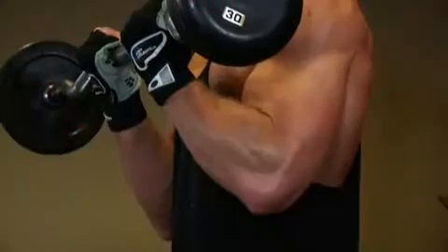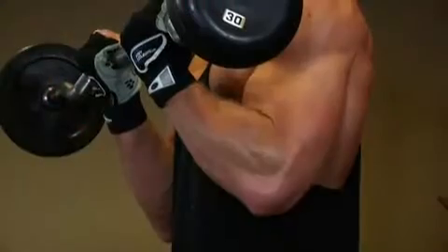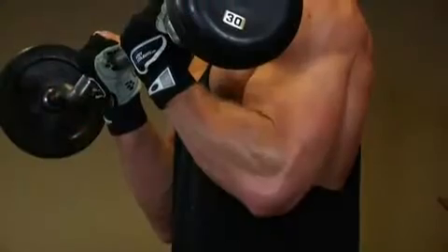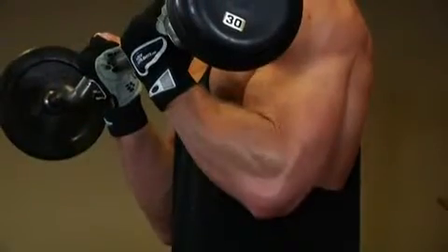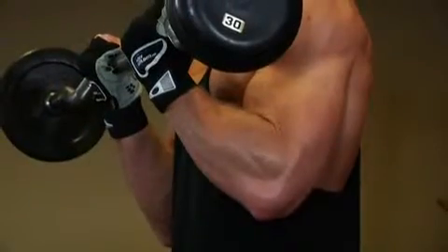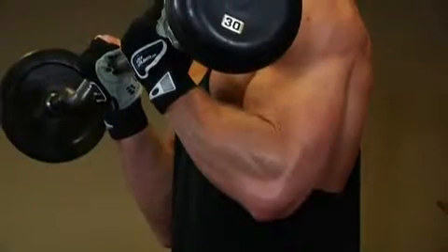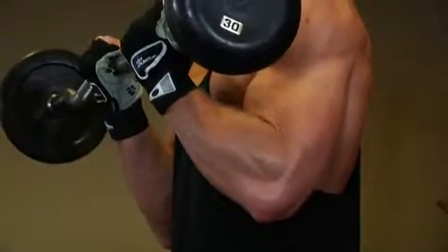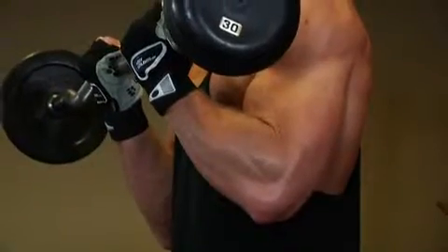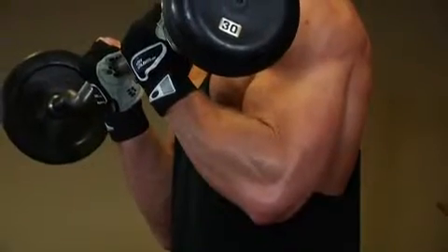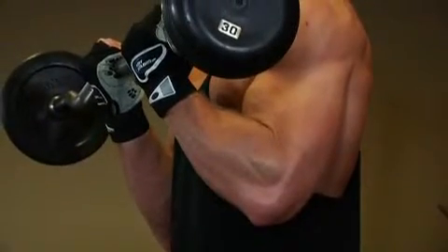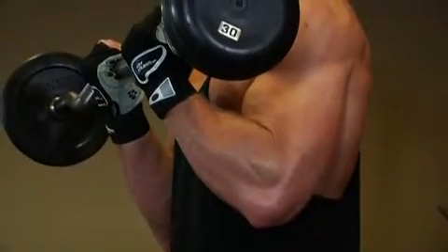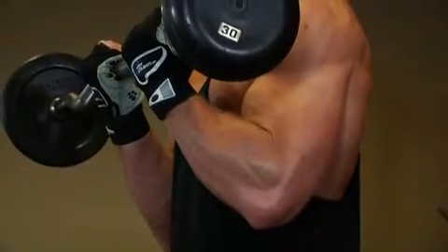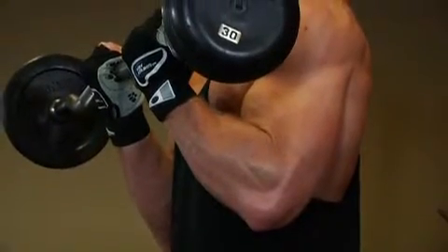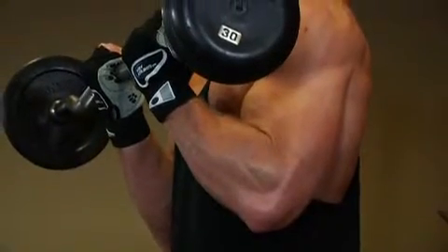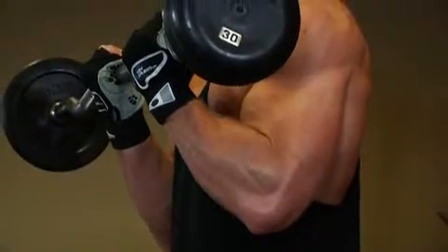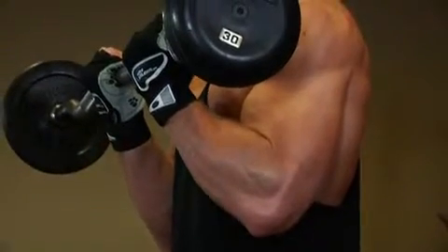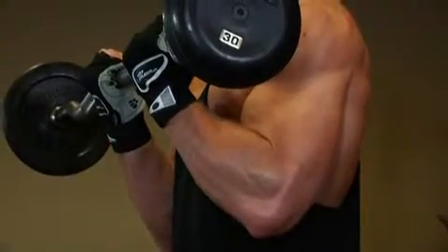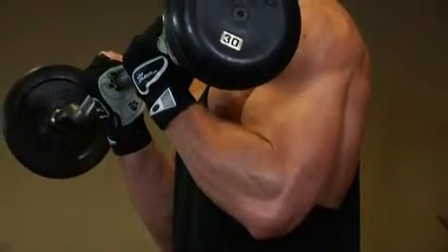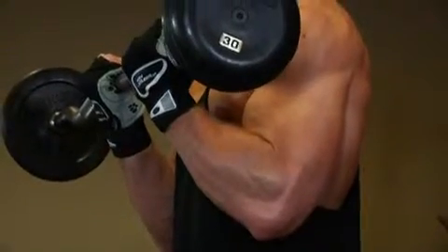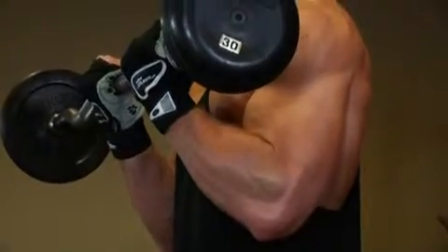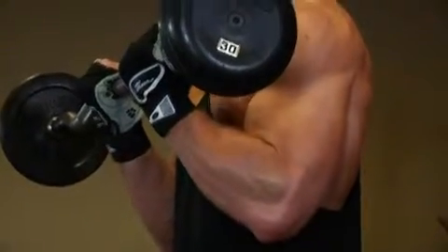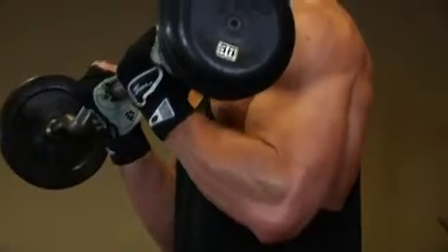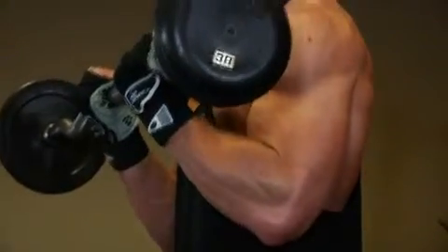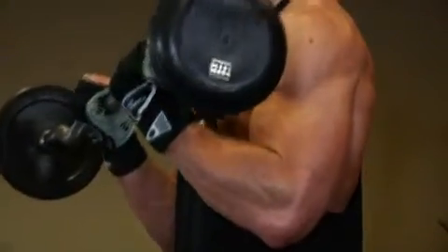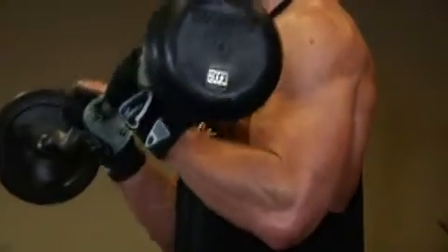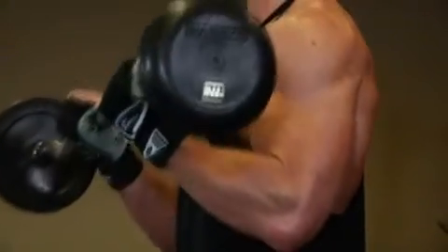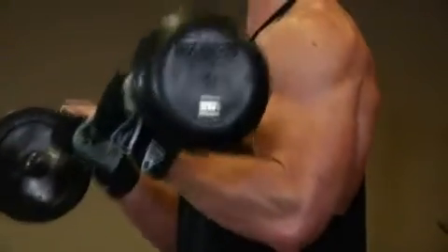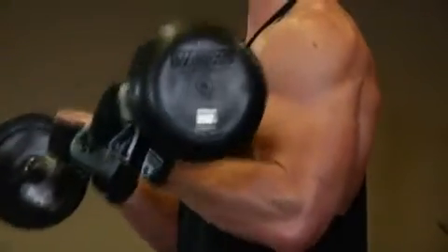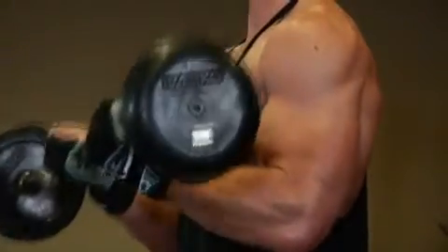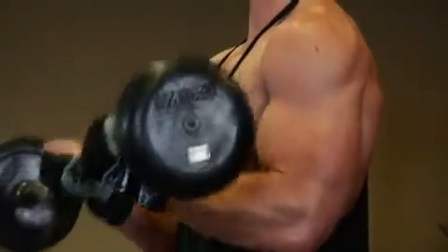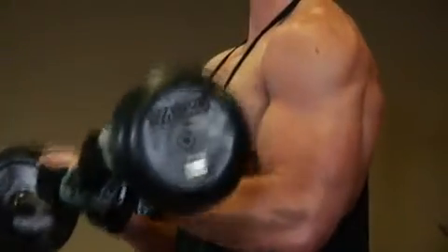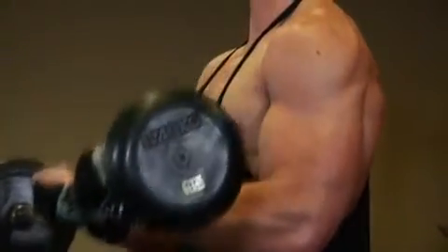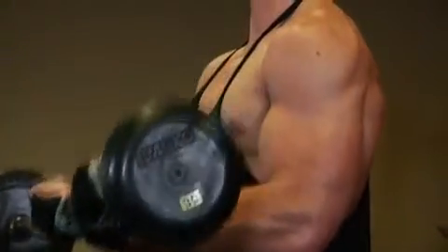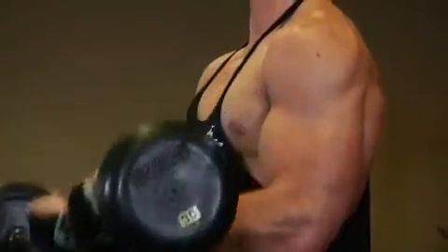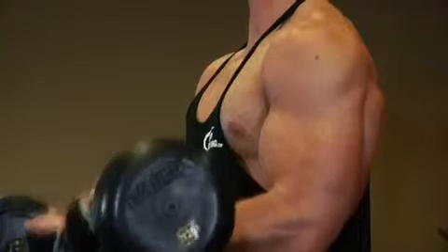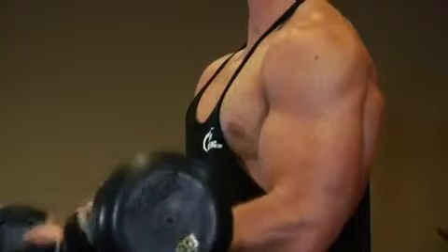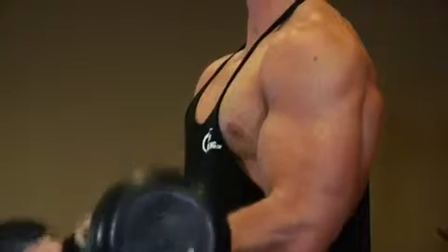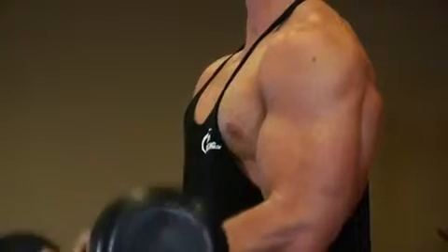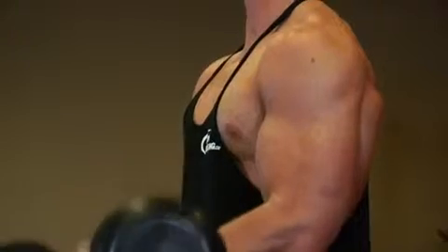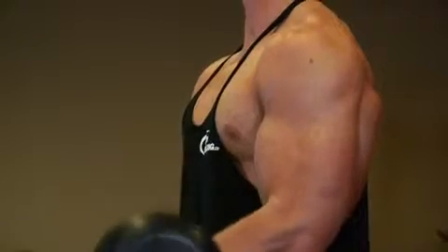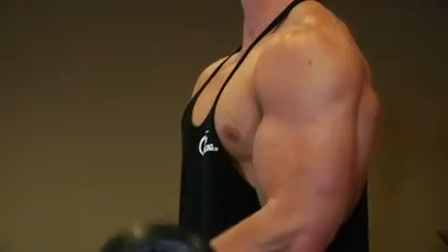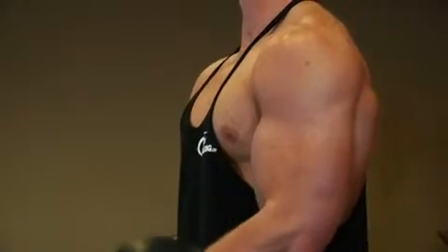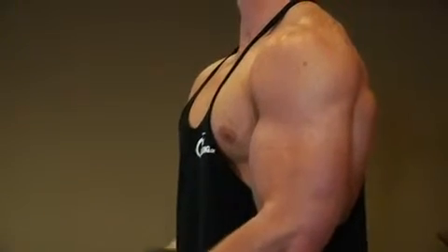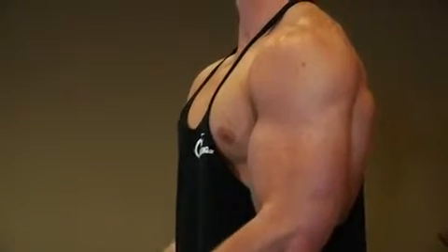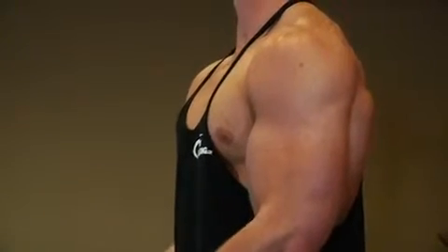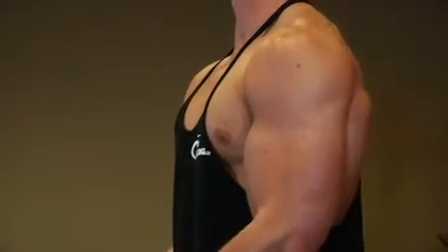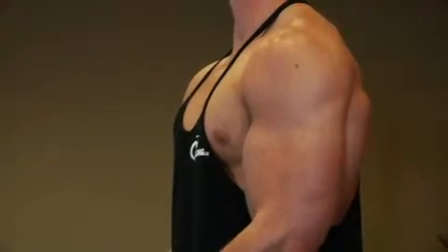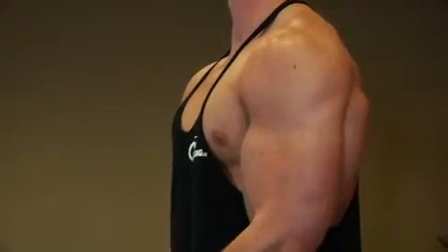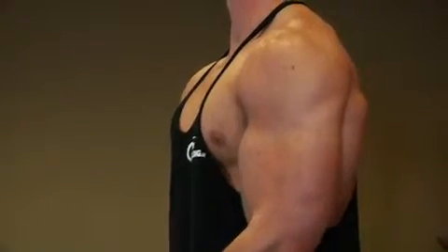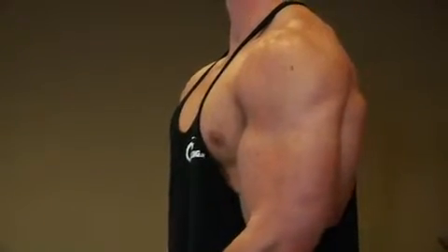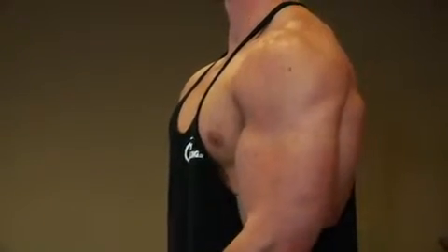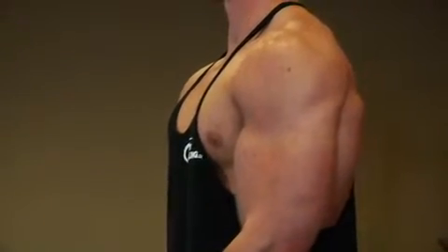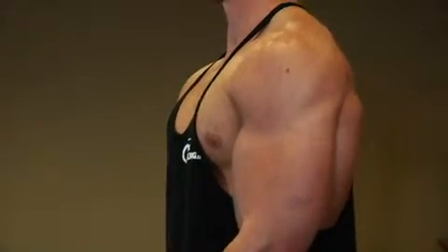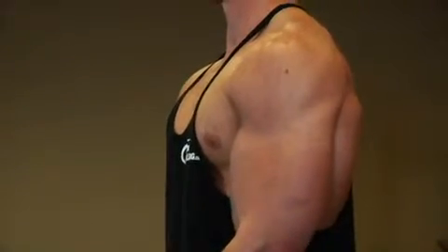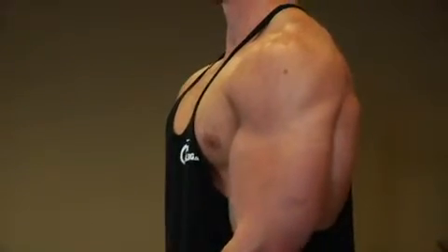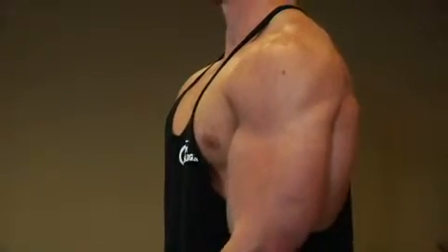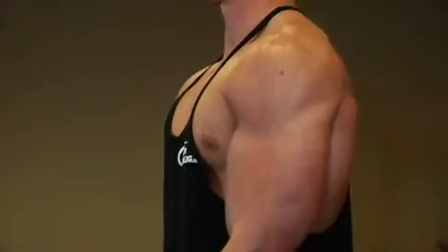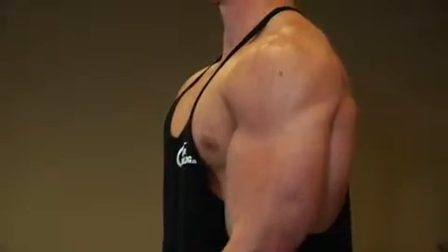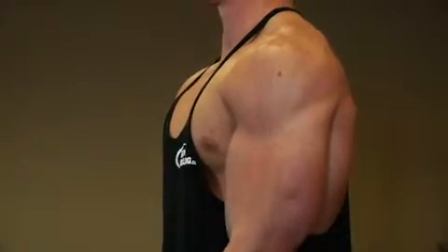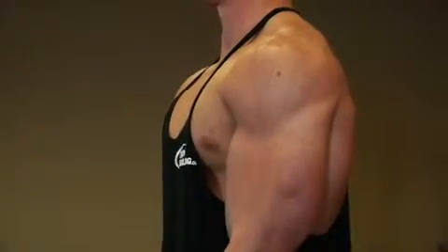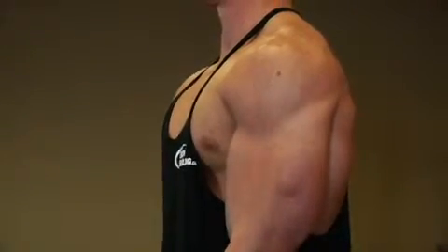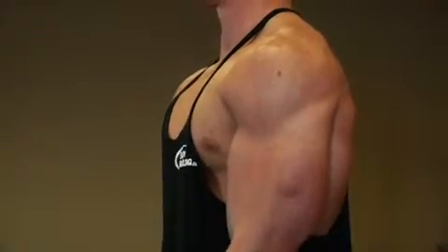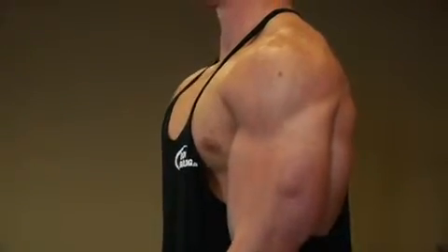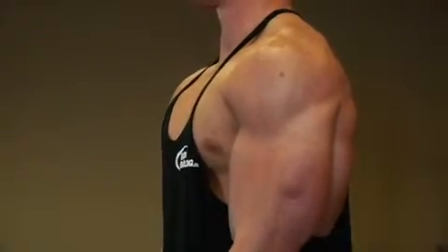Hold the top contracted position for a brief moment, then inhale and slowly lower the bar back to the starting position.